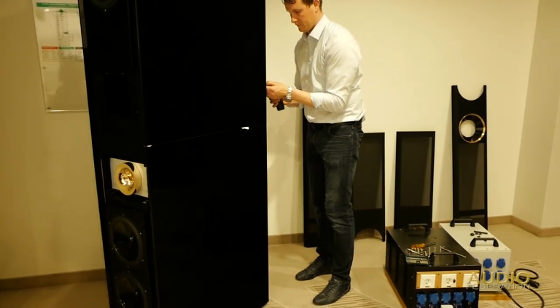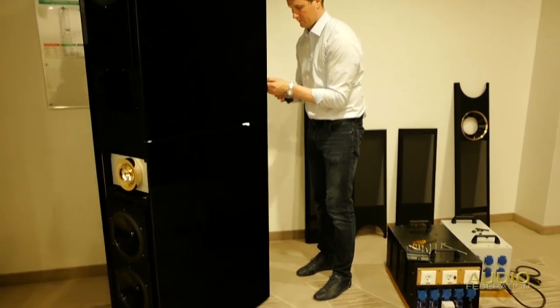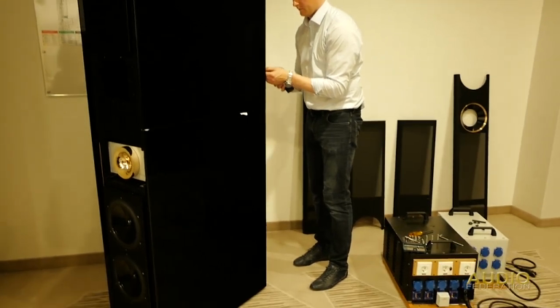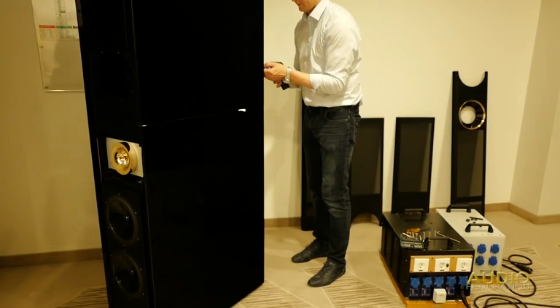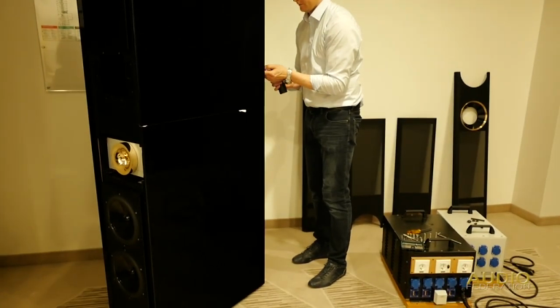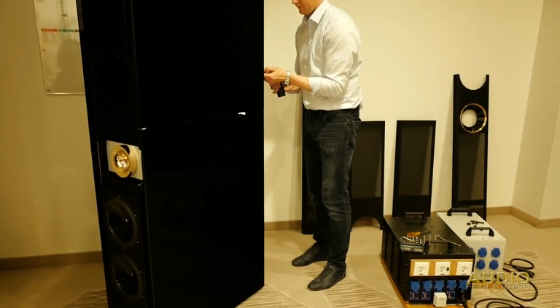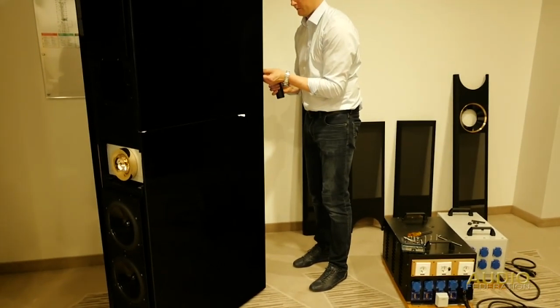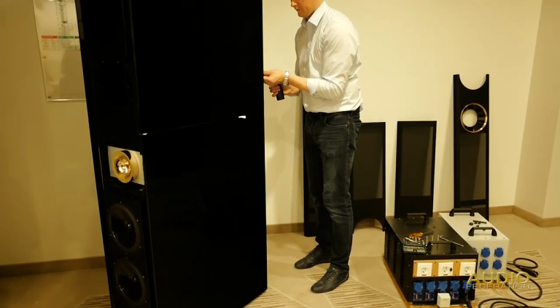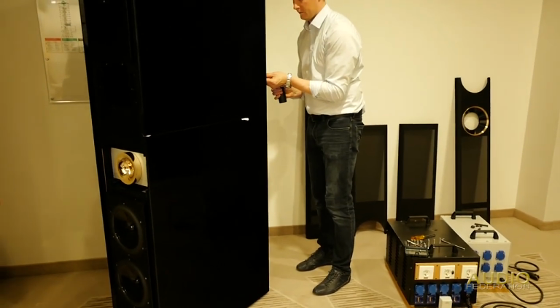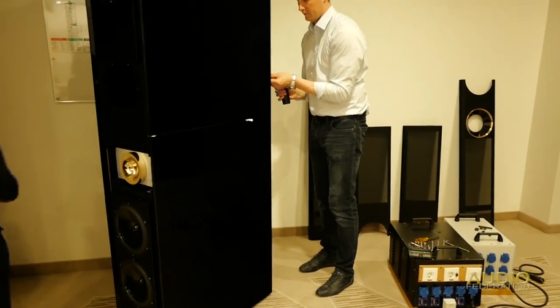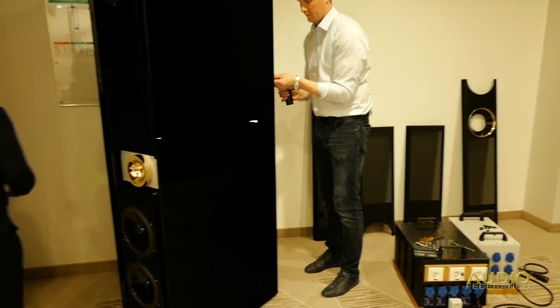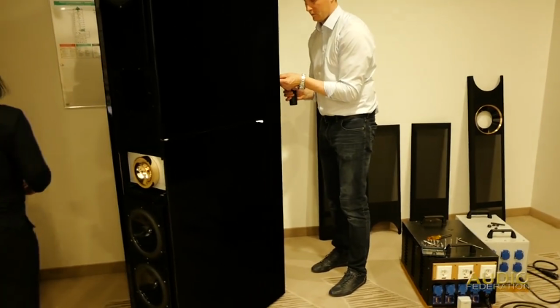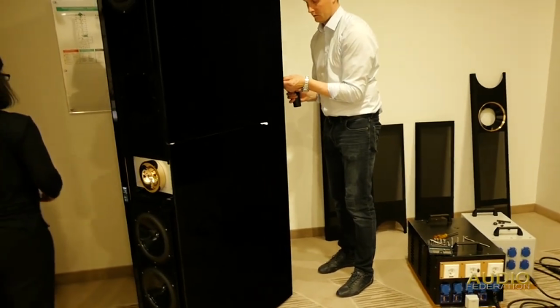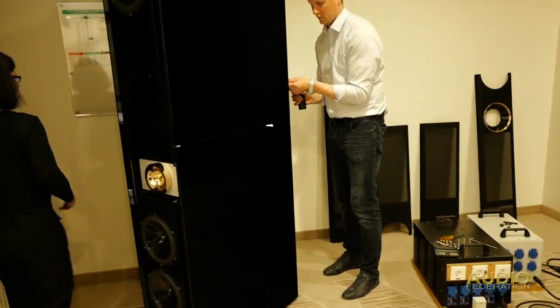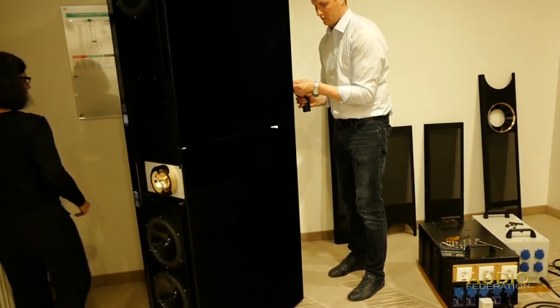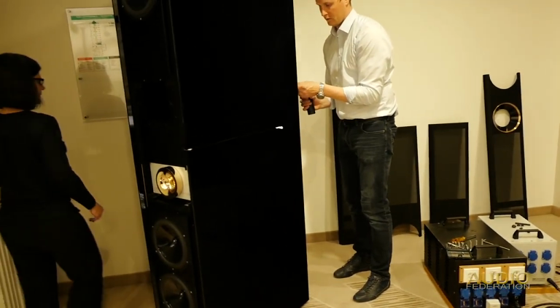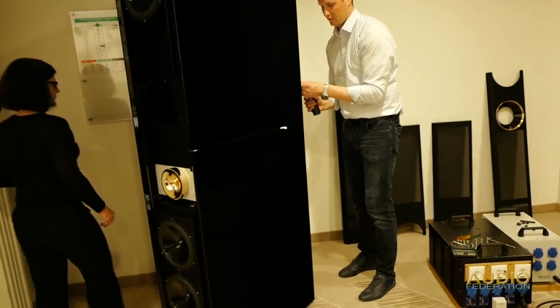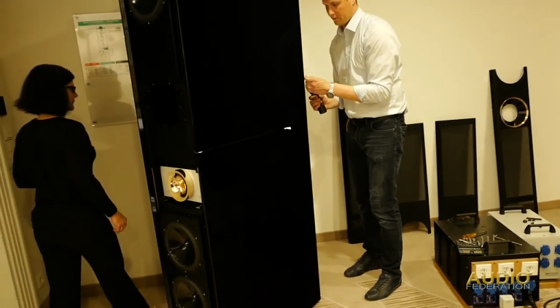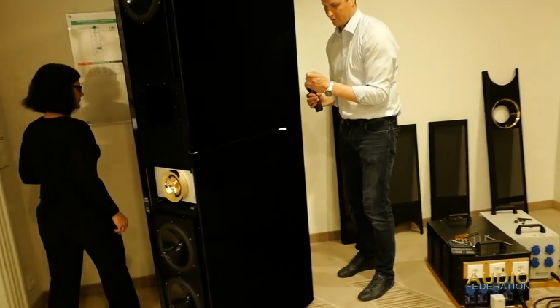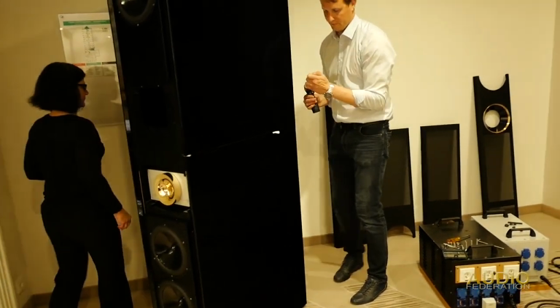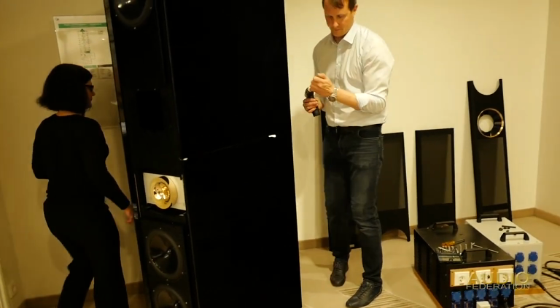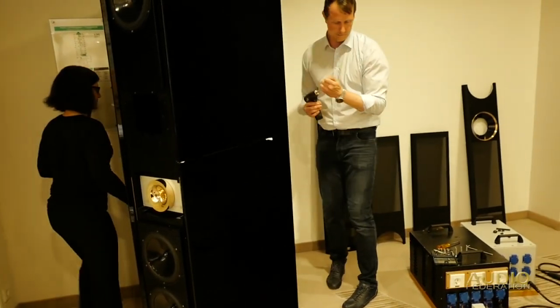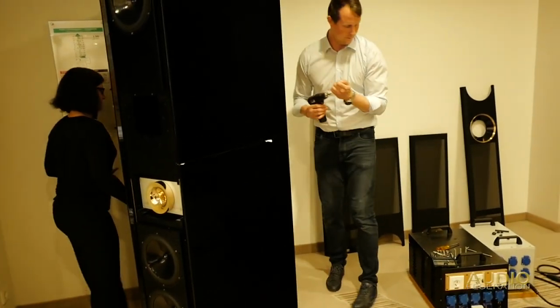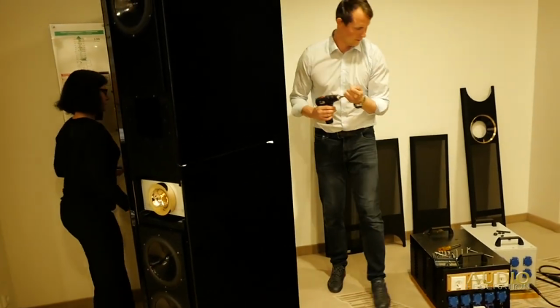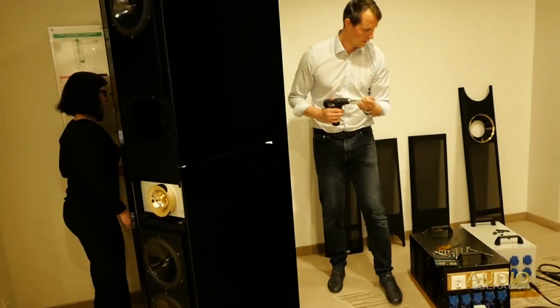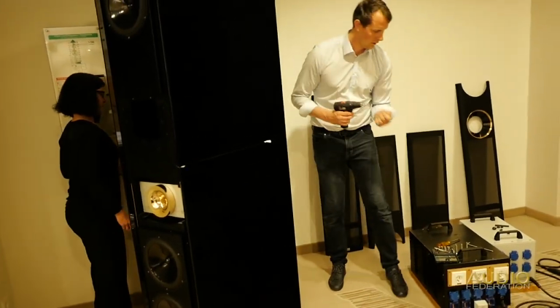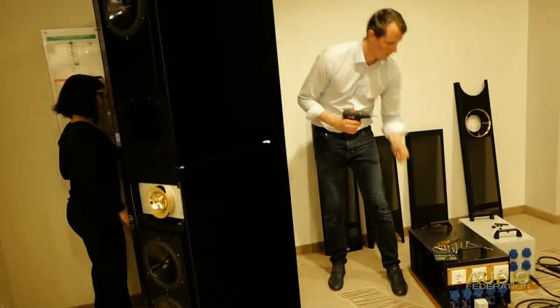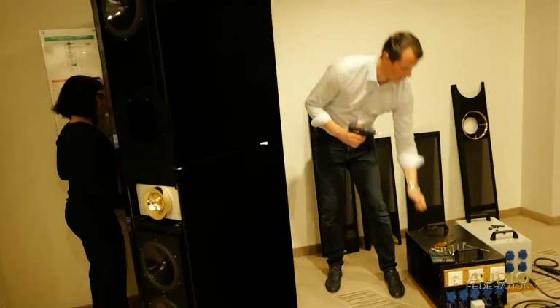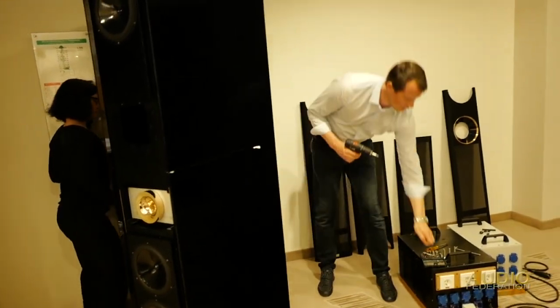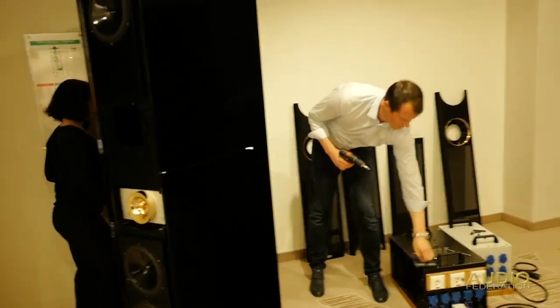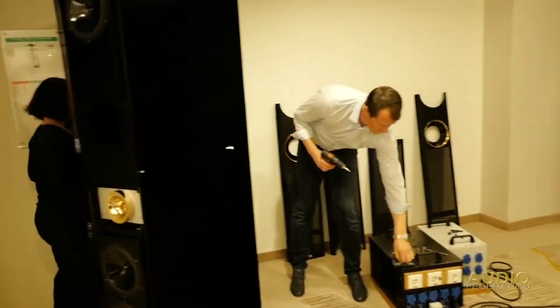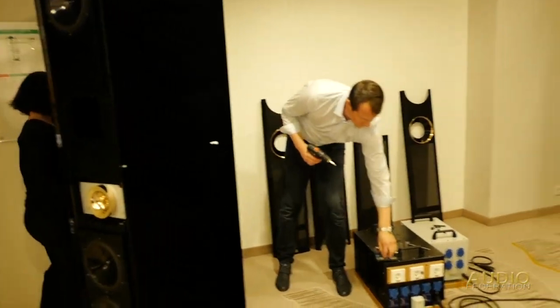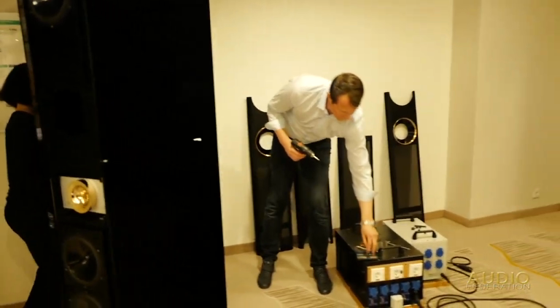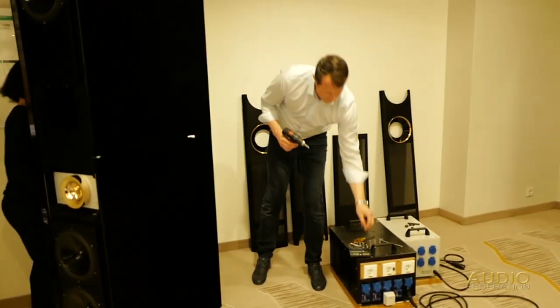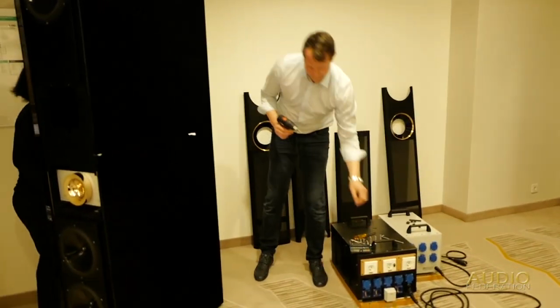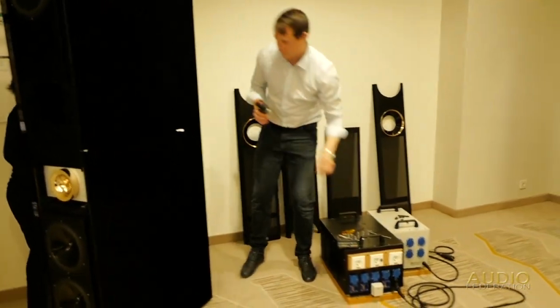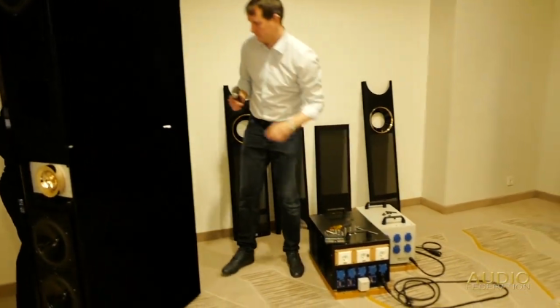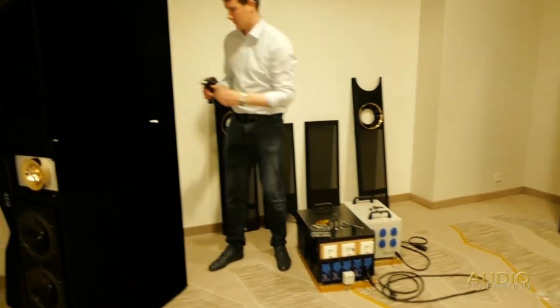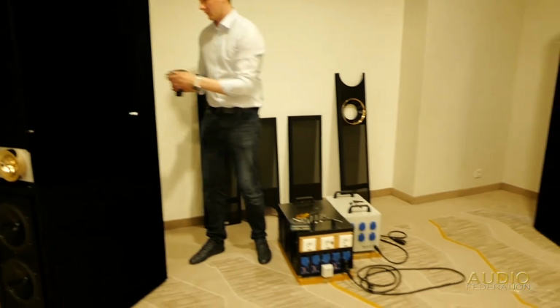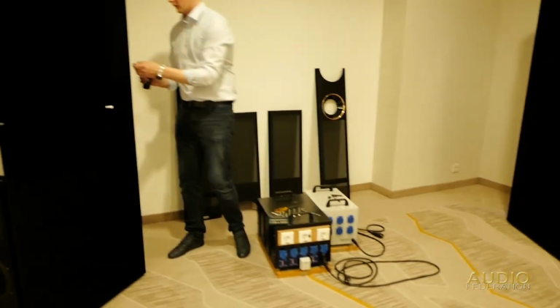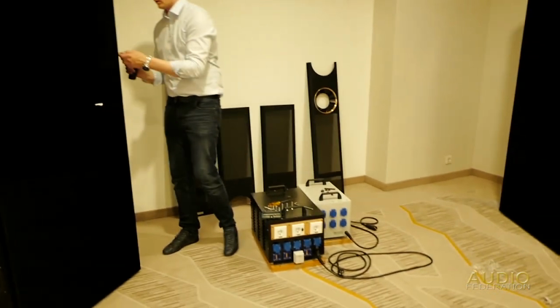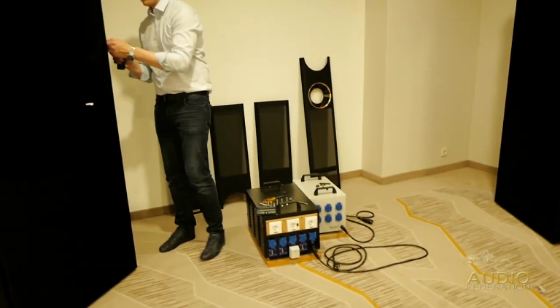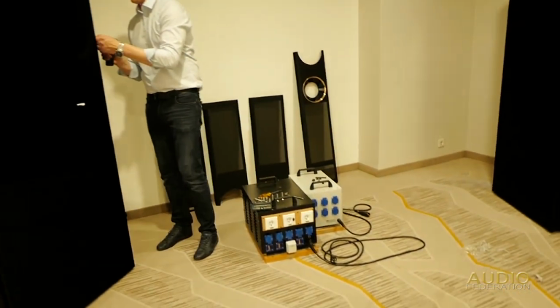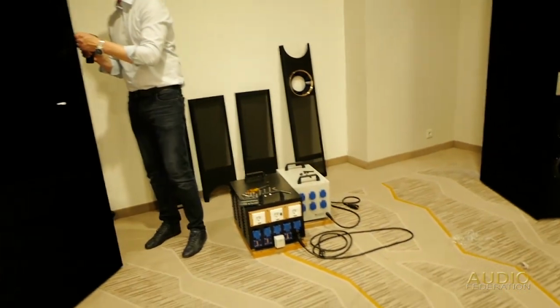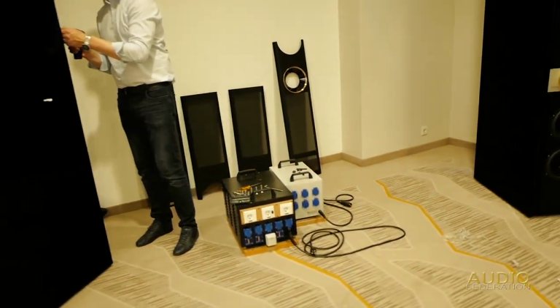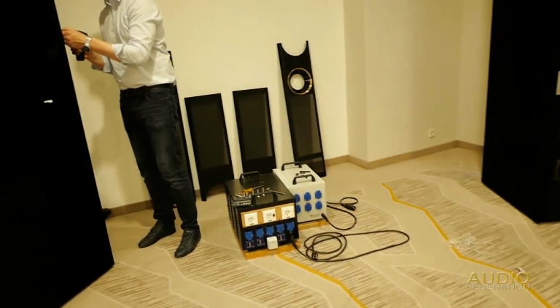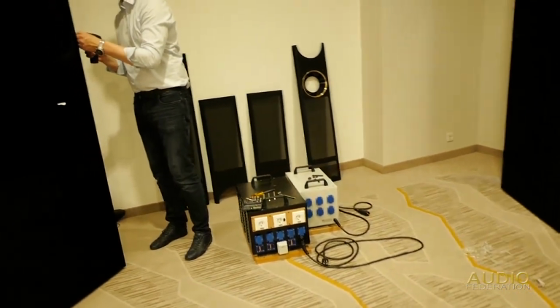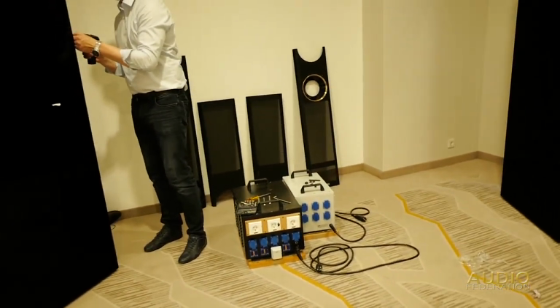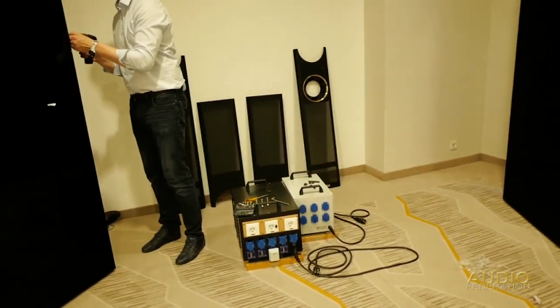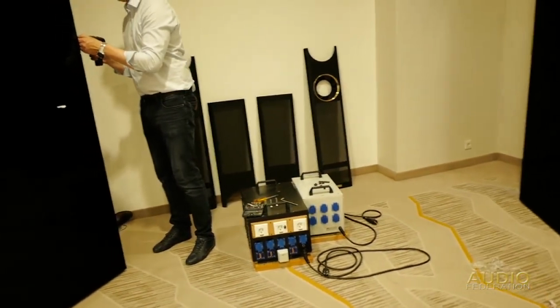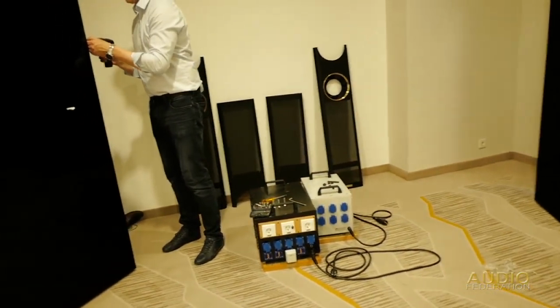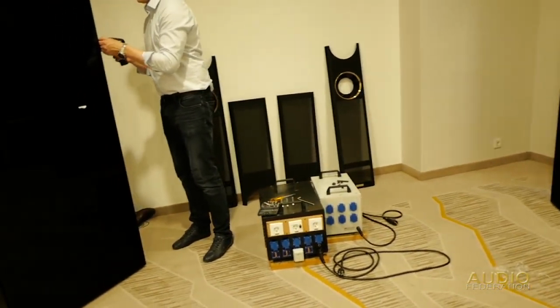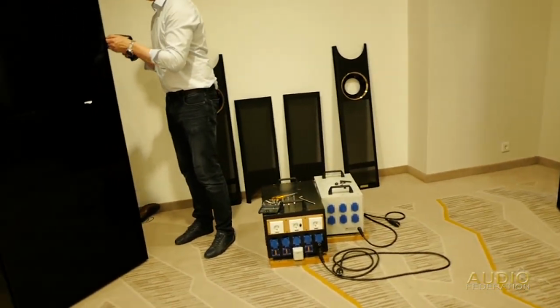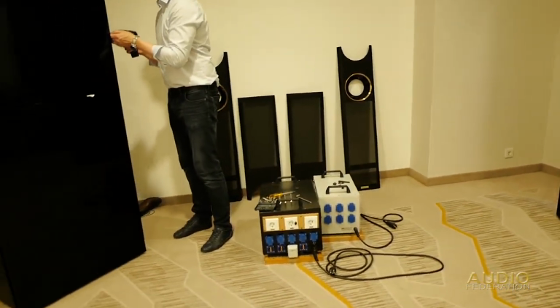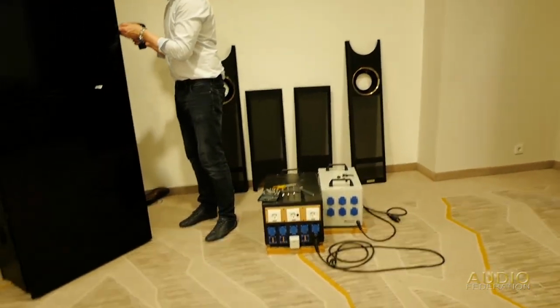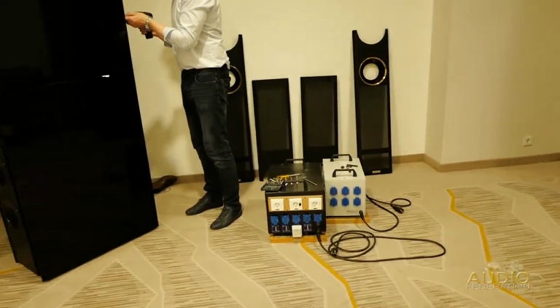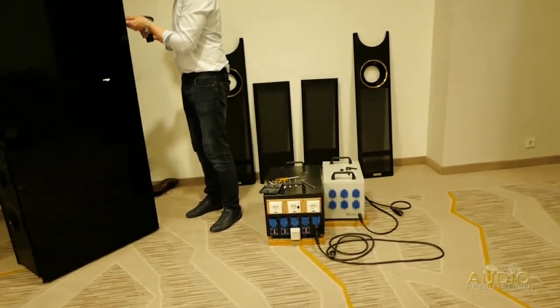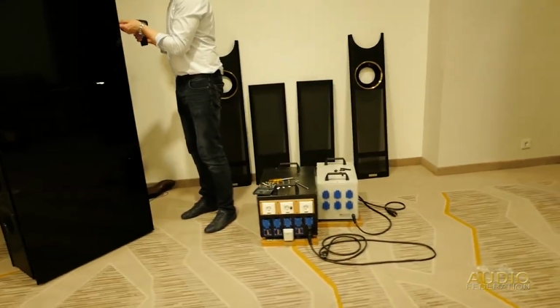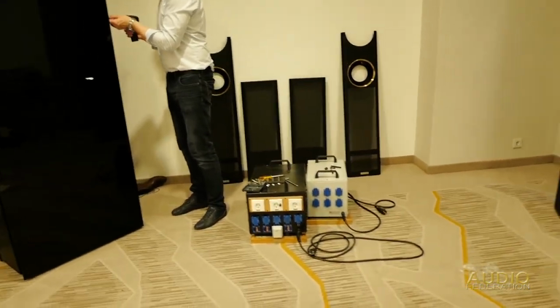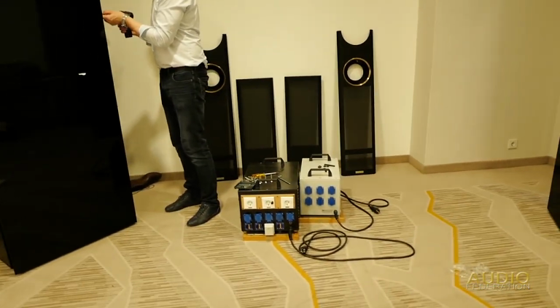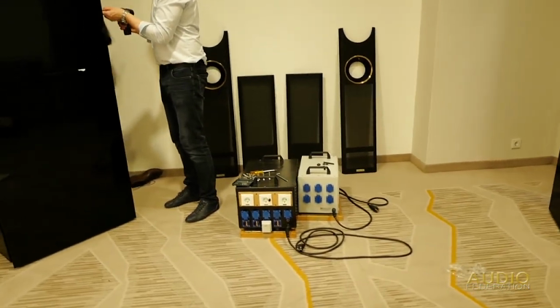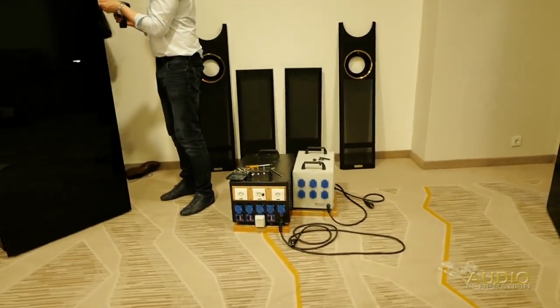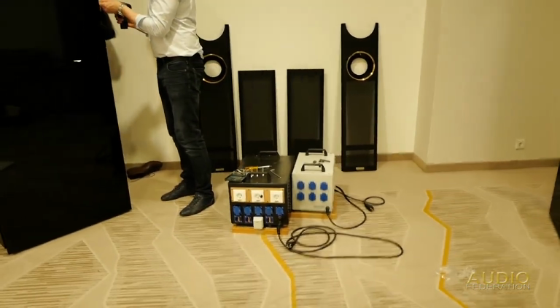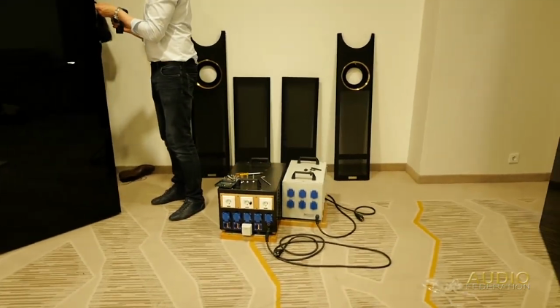Richard has taken a bazillion screws out of the back of the side panel so they can take off the panel.